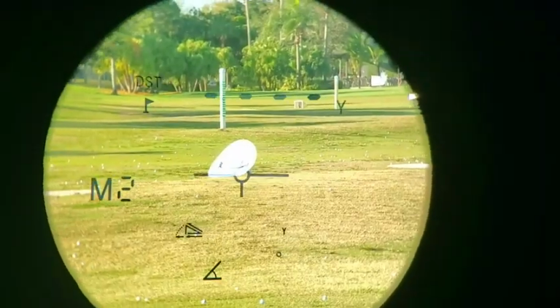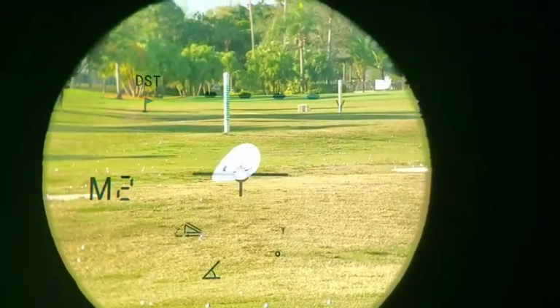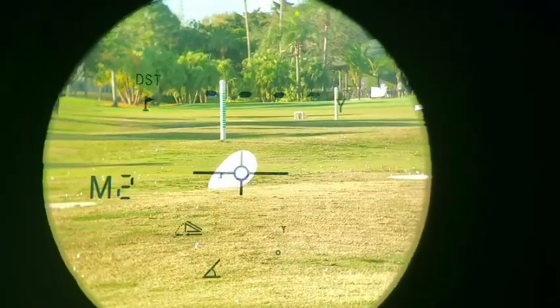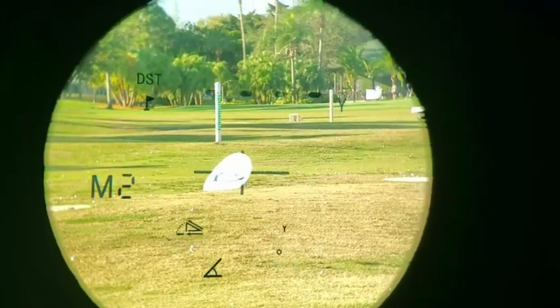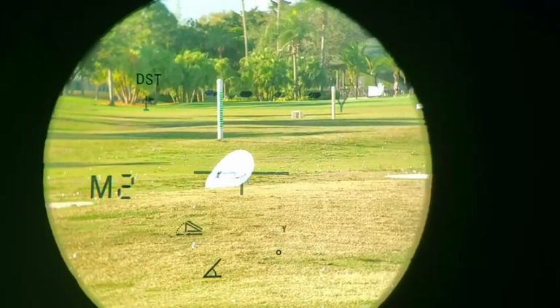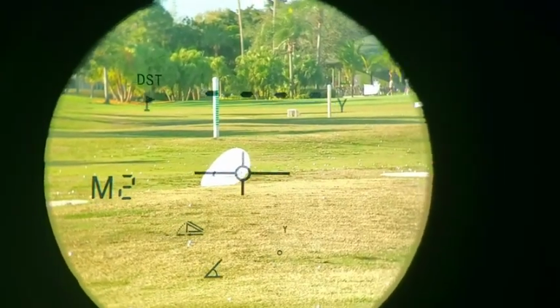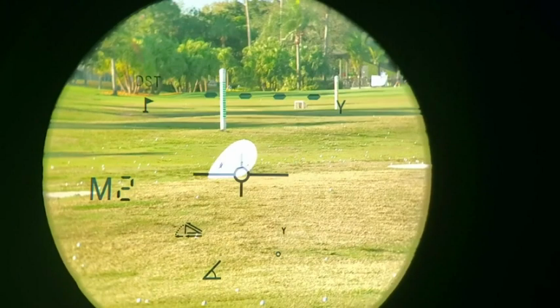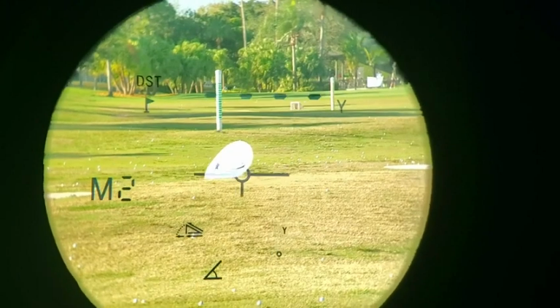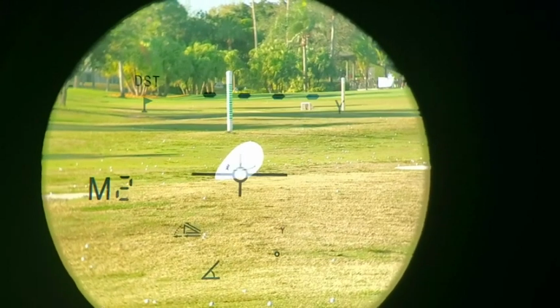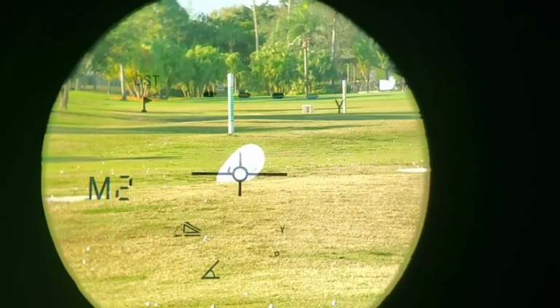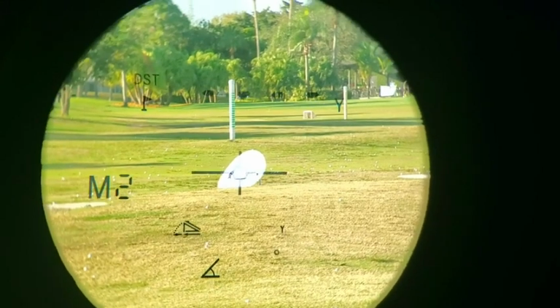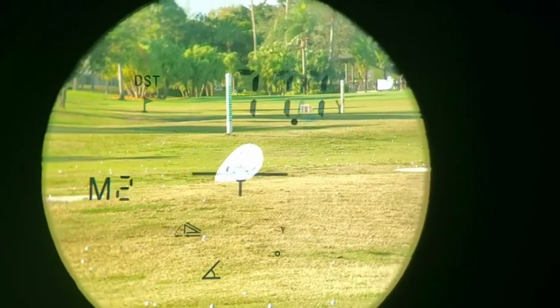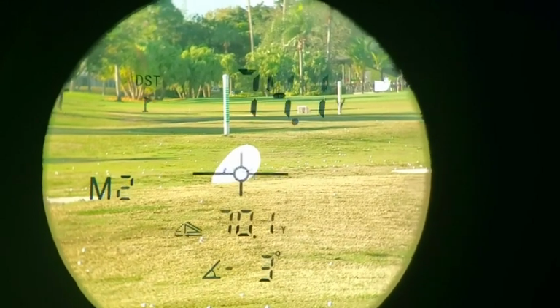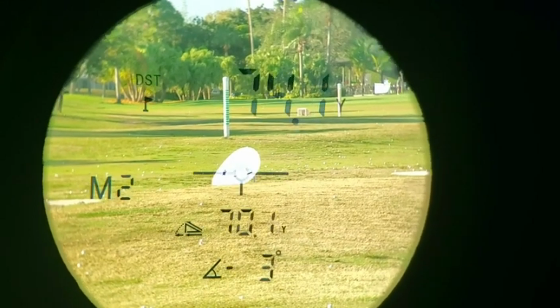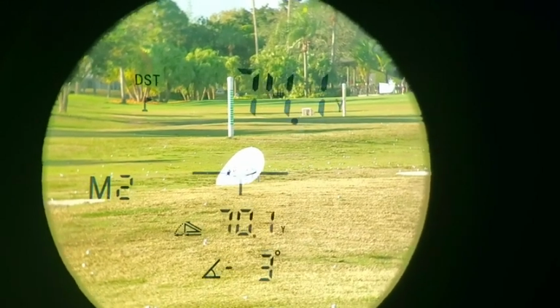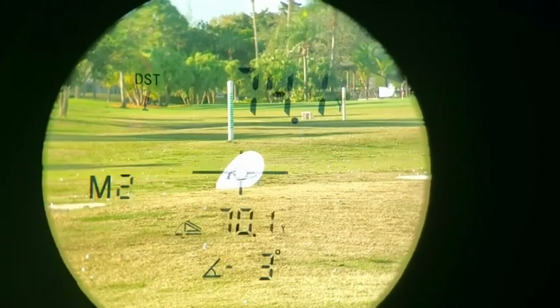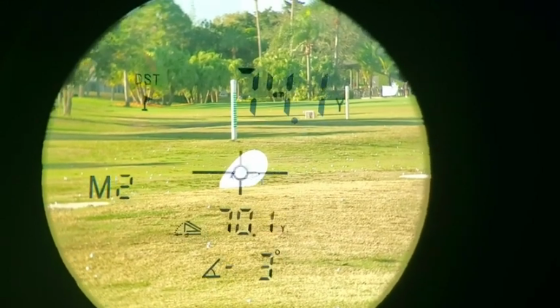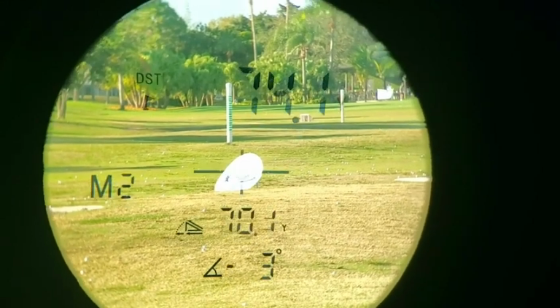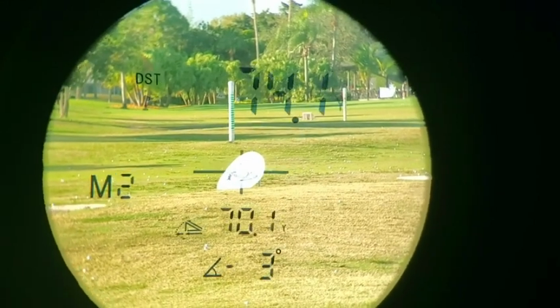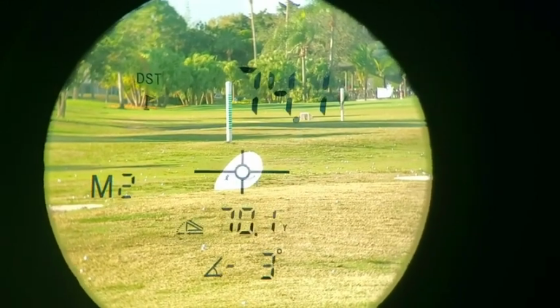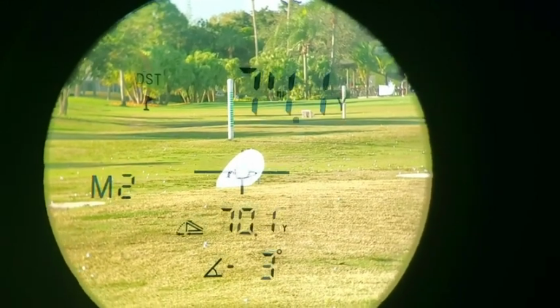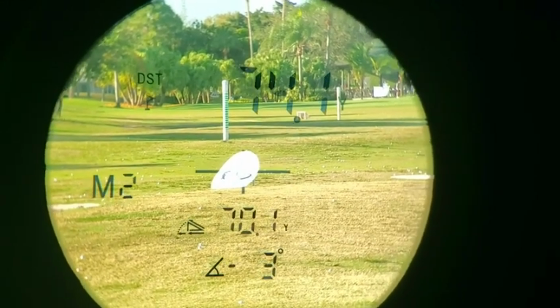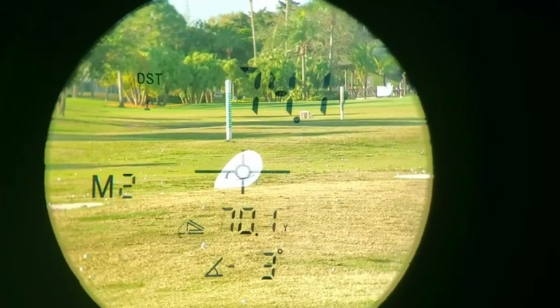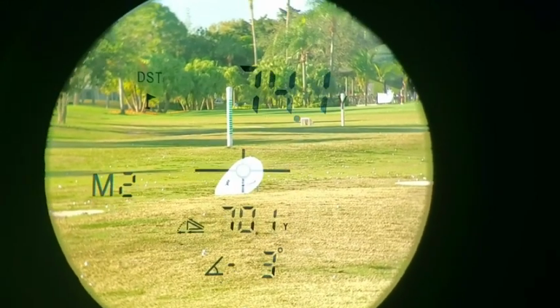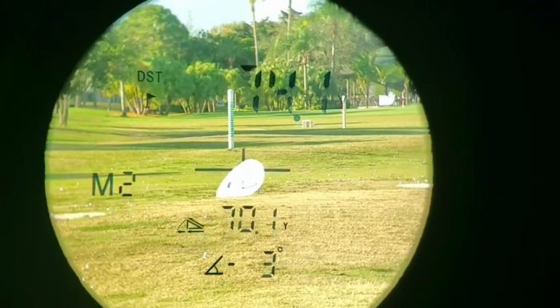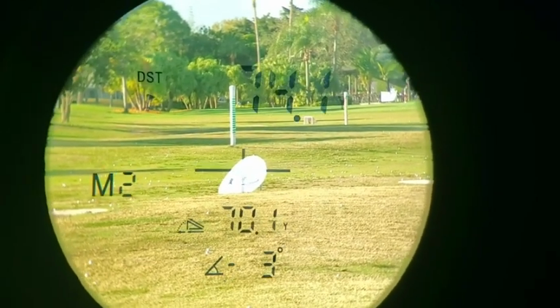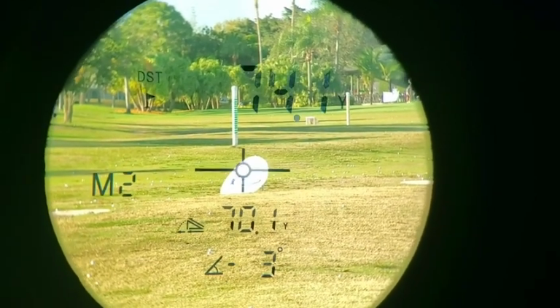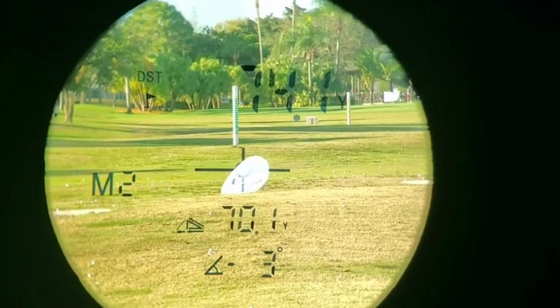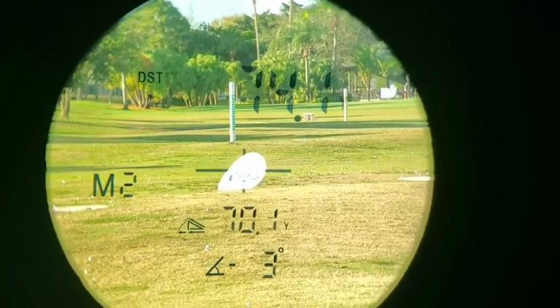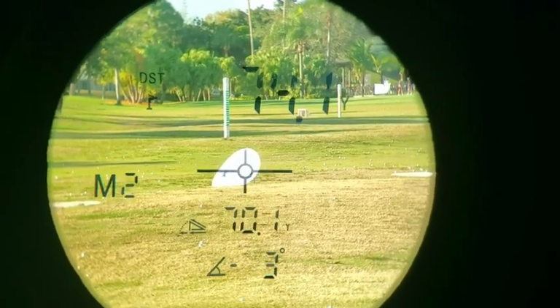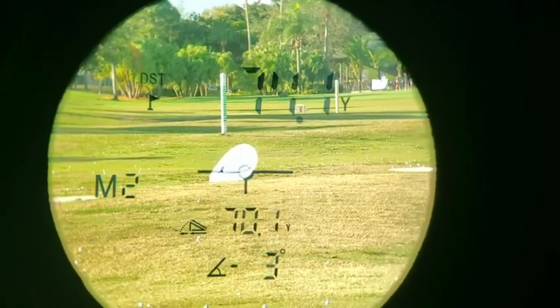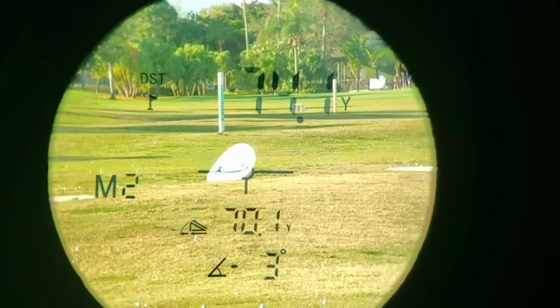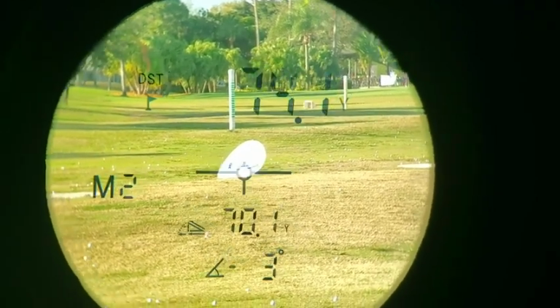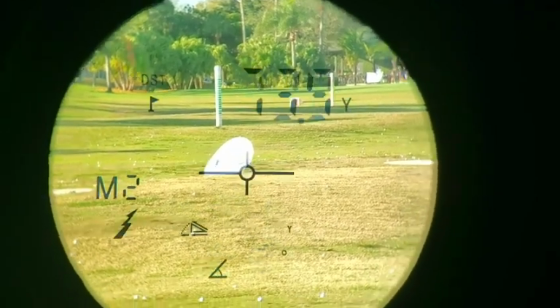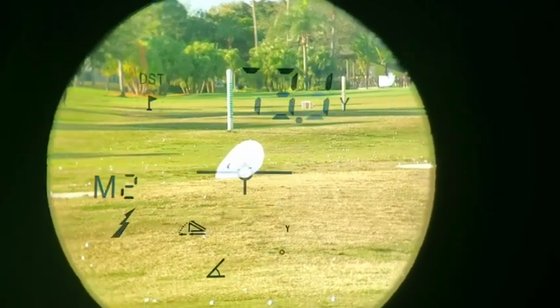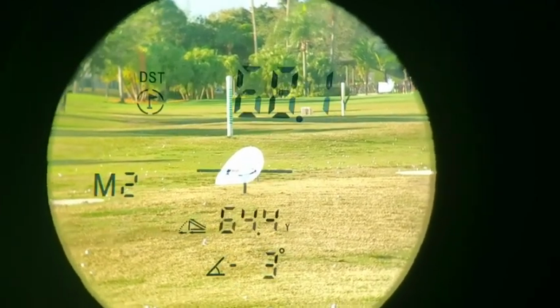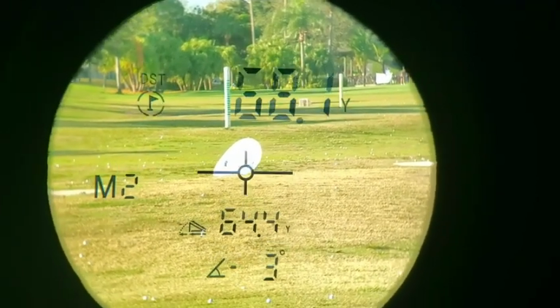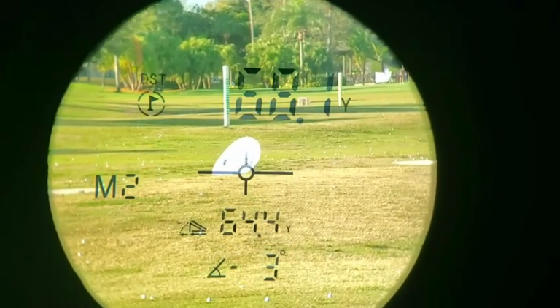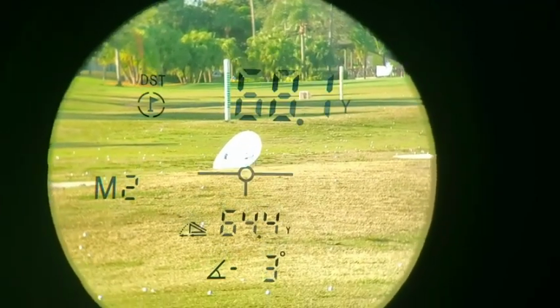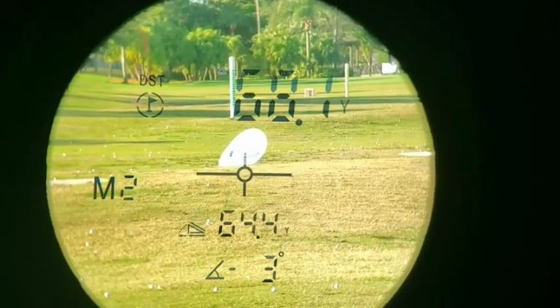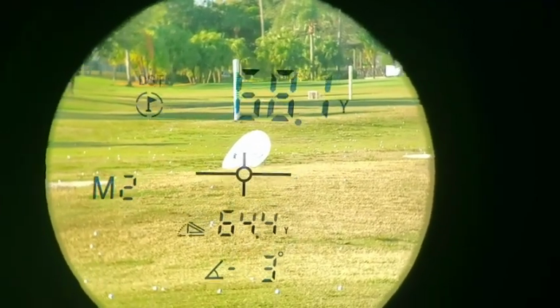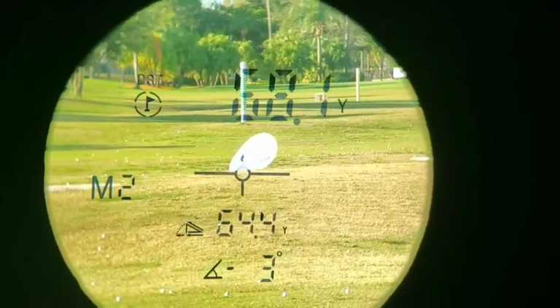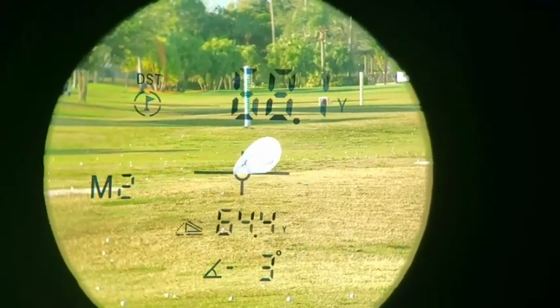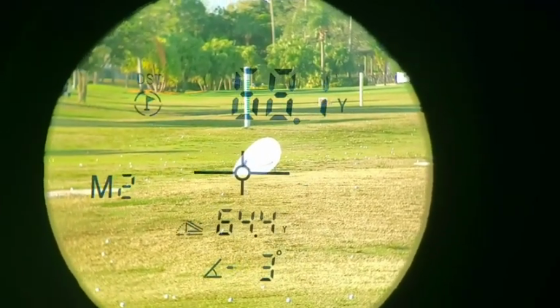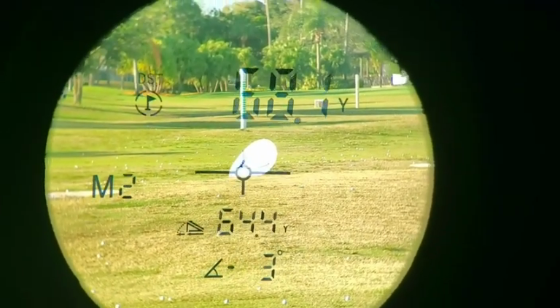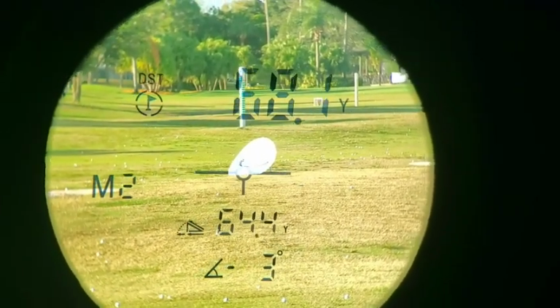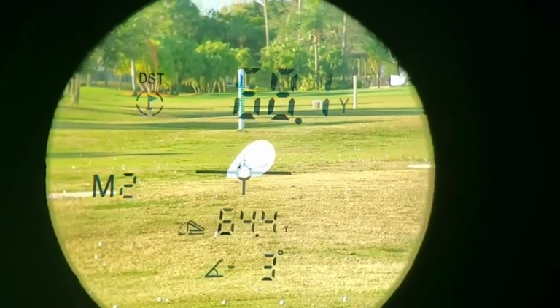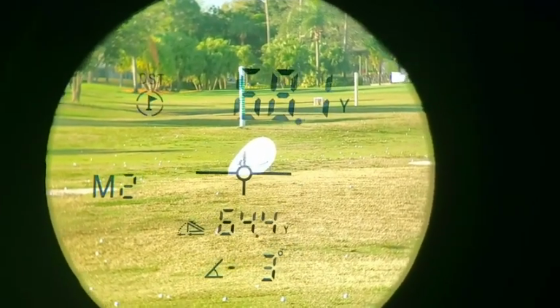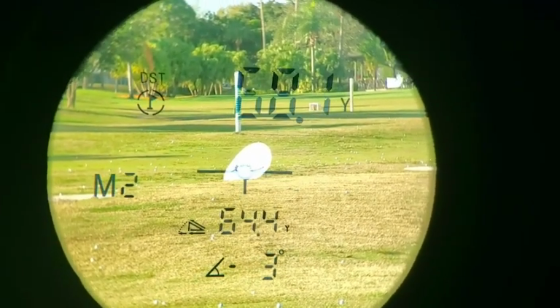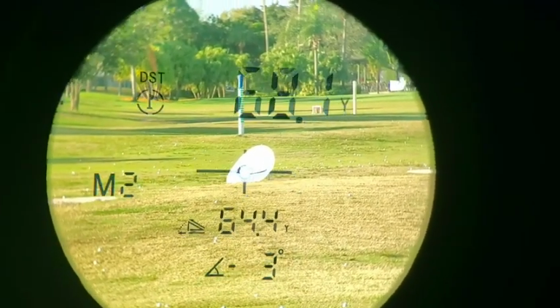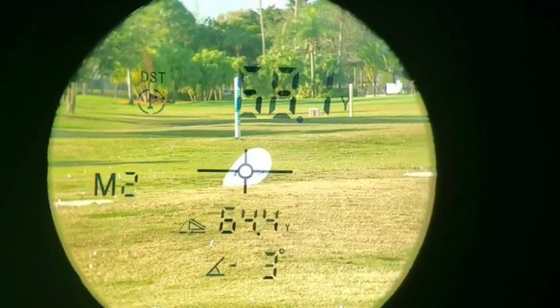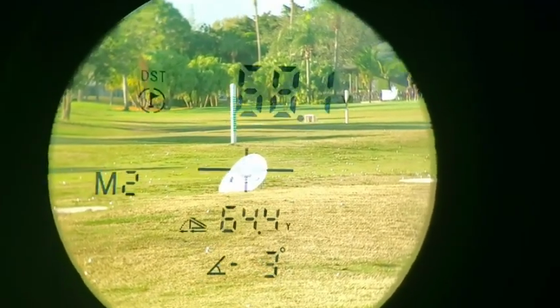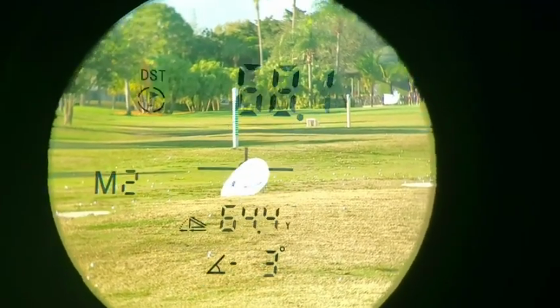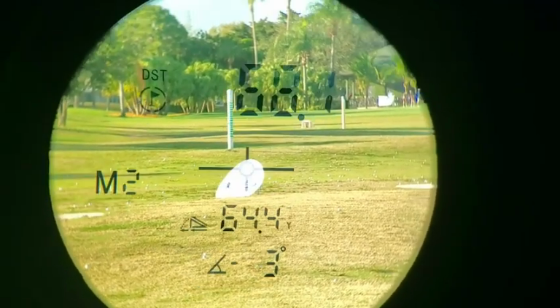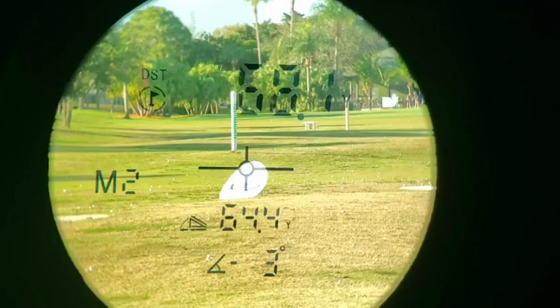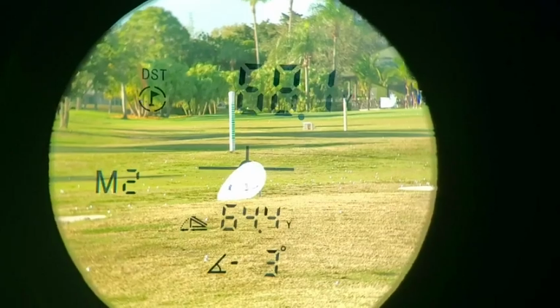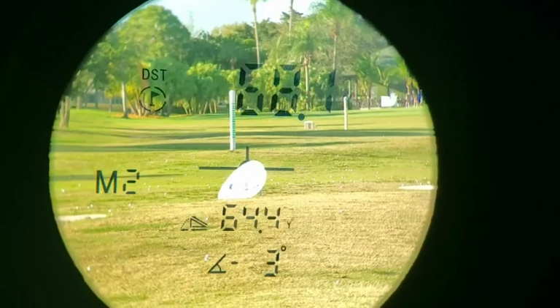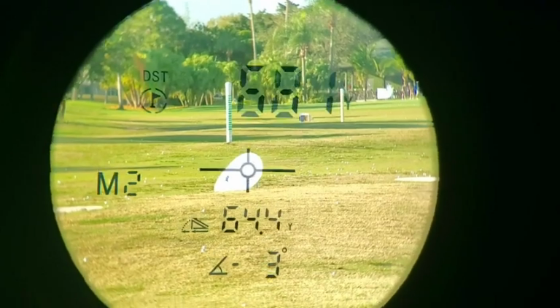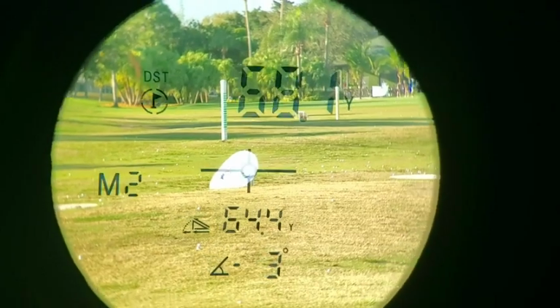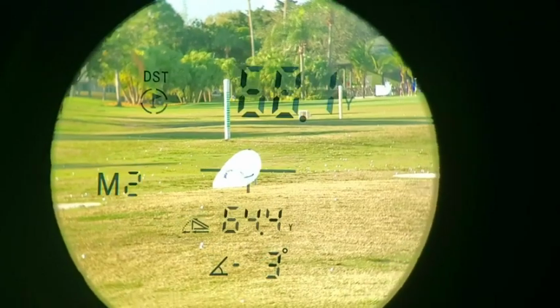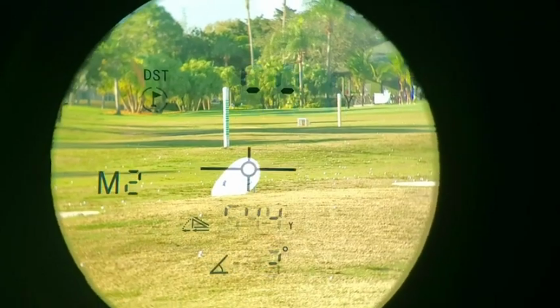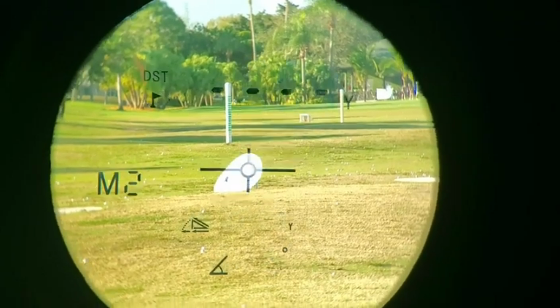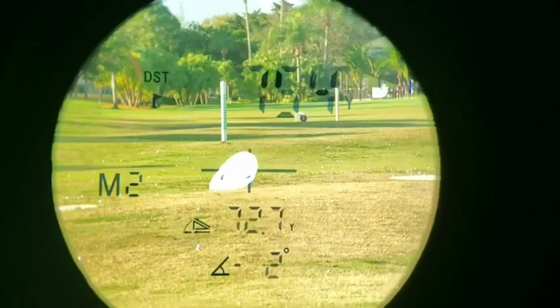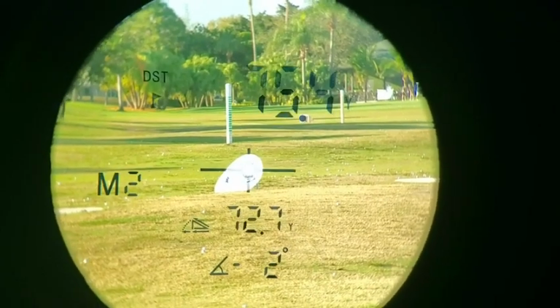Whether you're an amateur, in training, or pro, this rangefinder will be just as valuable as those clubs in your bag.